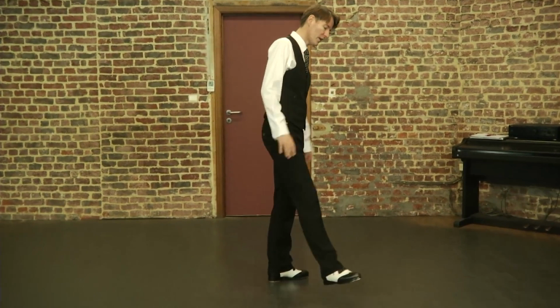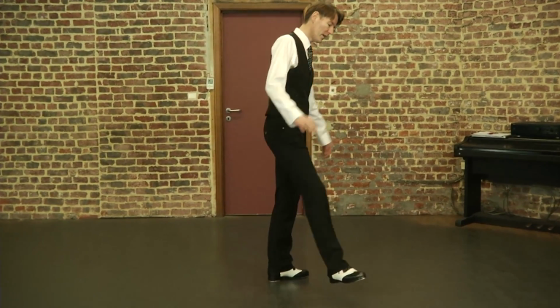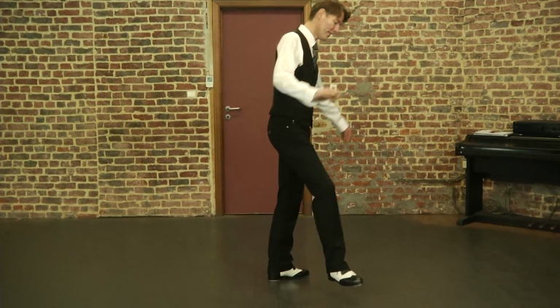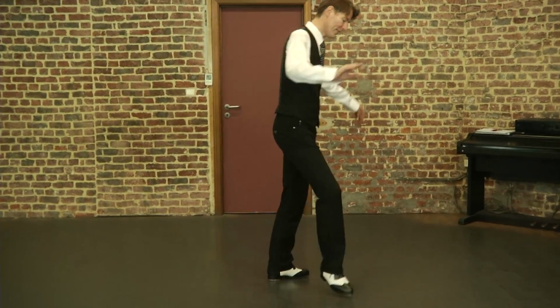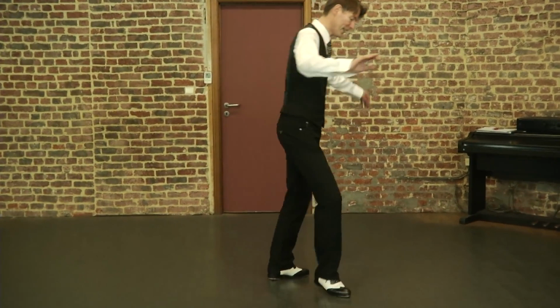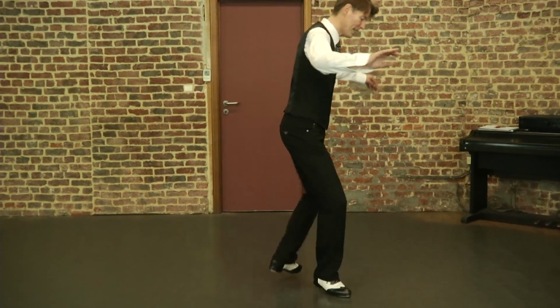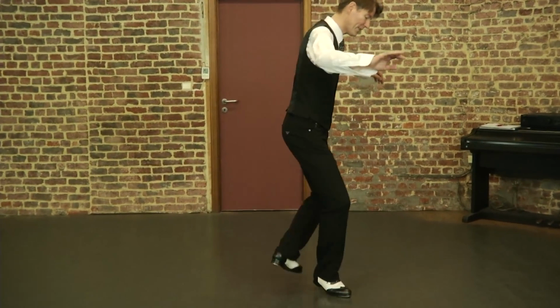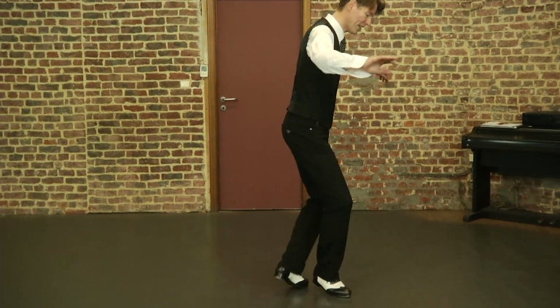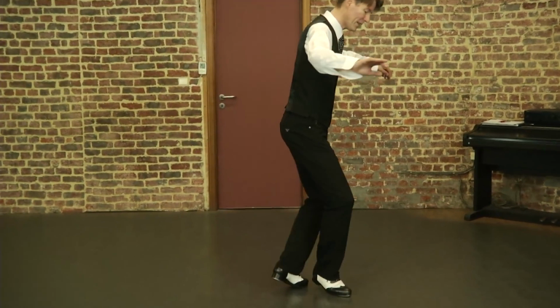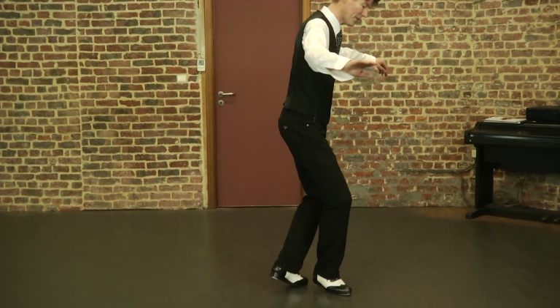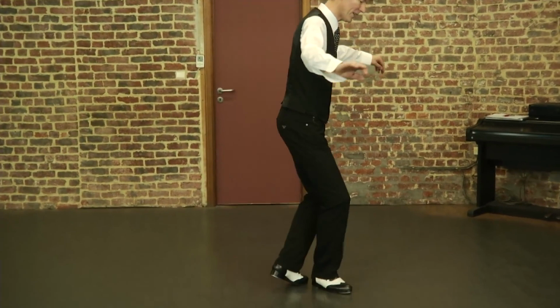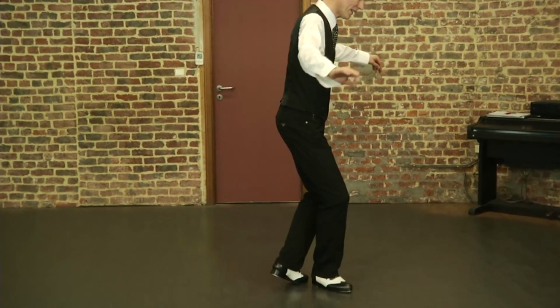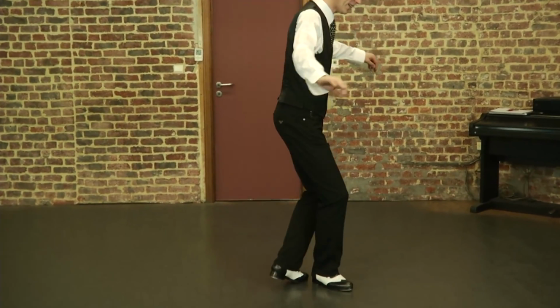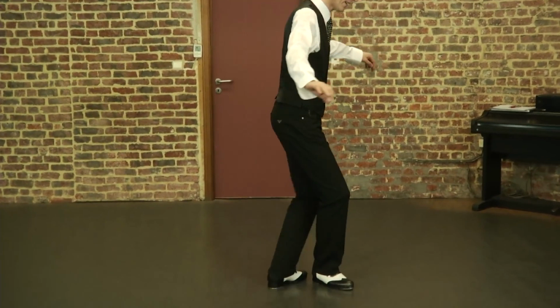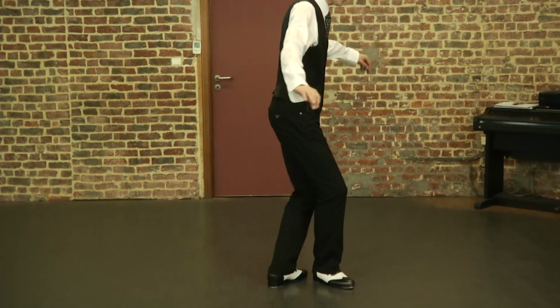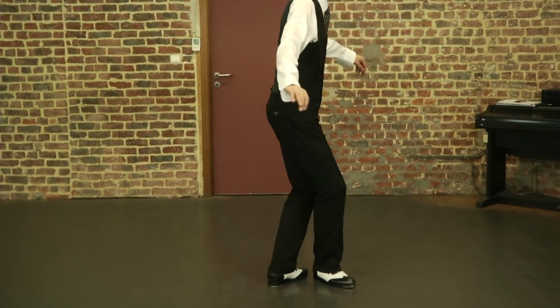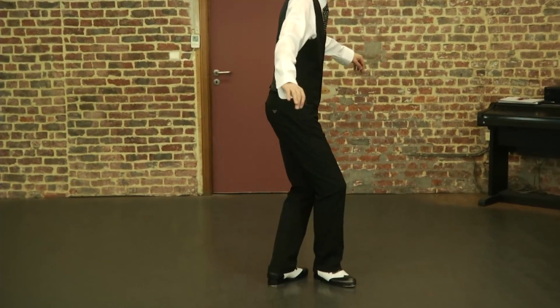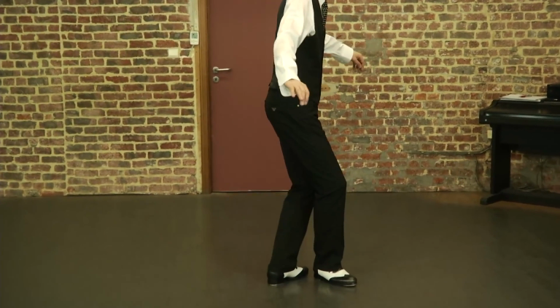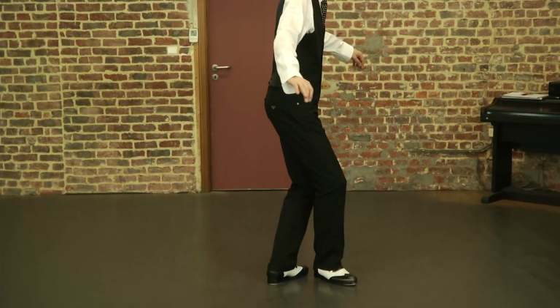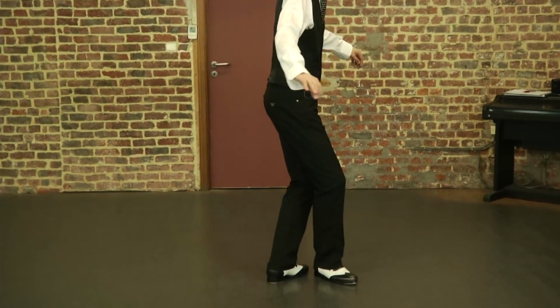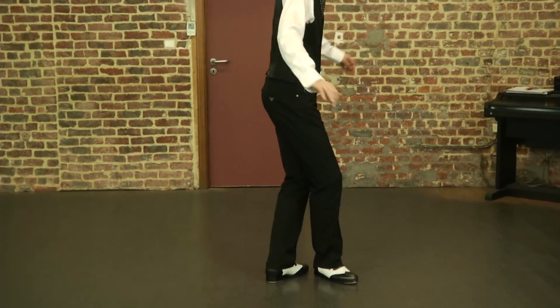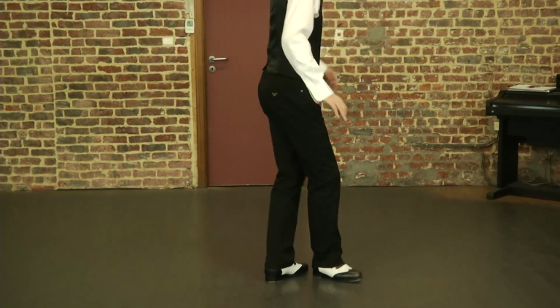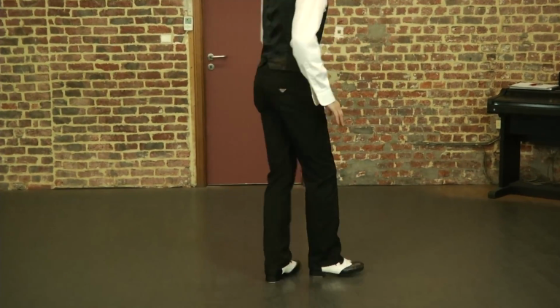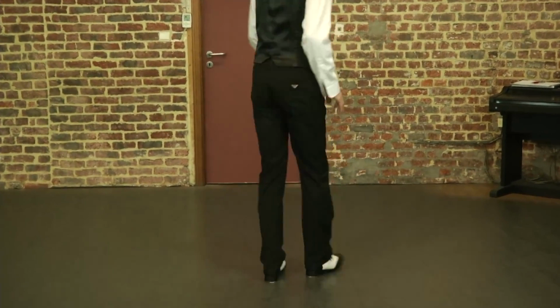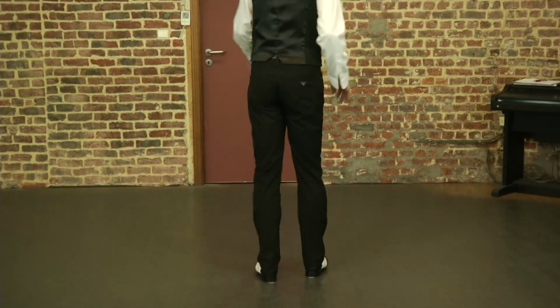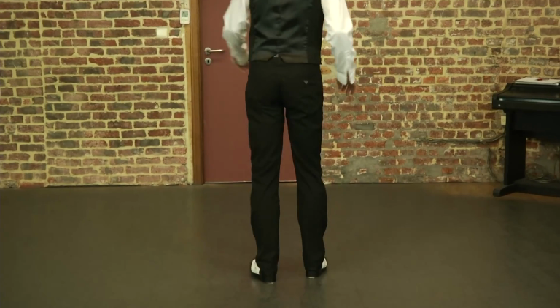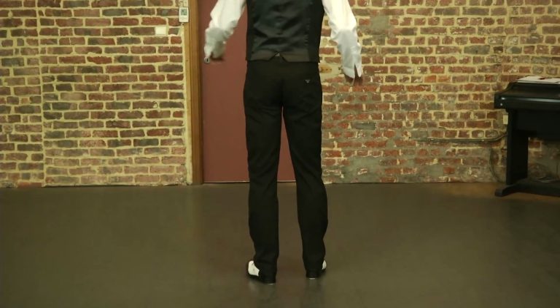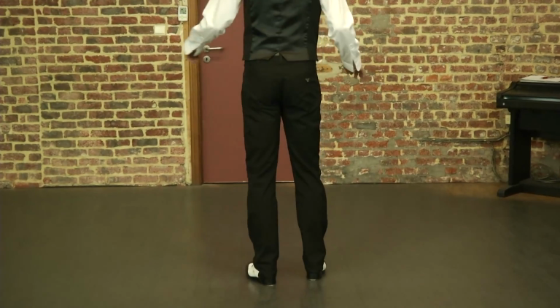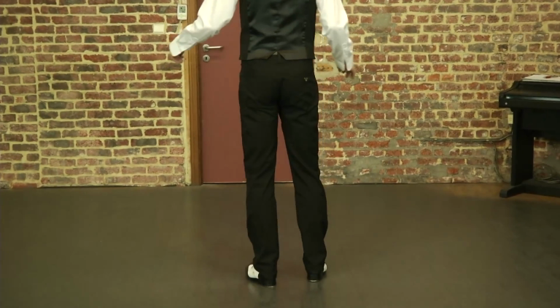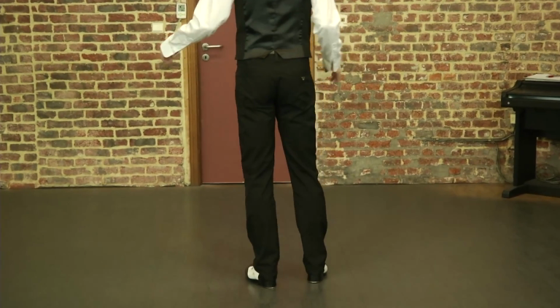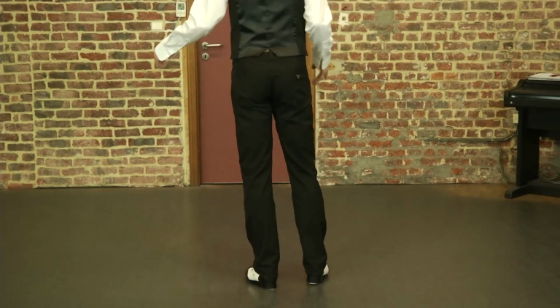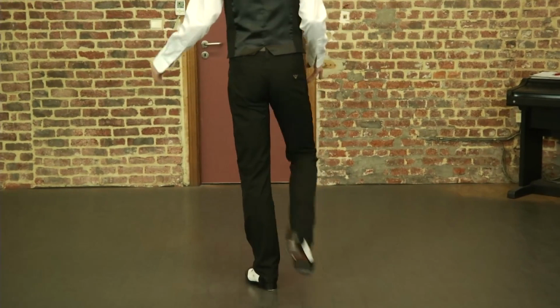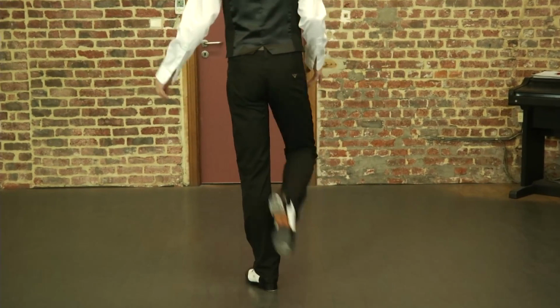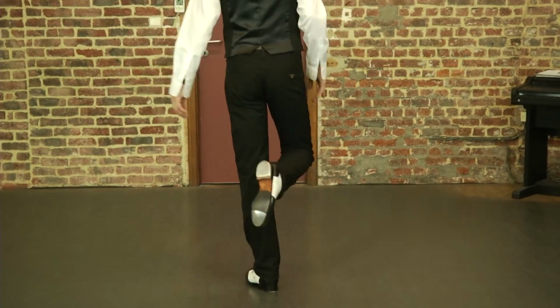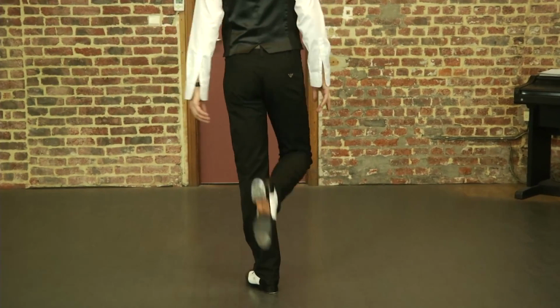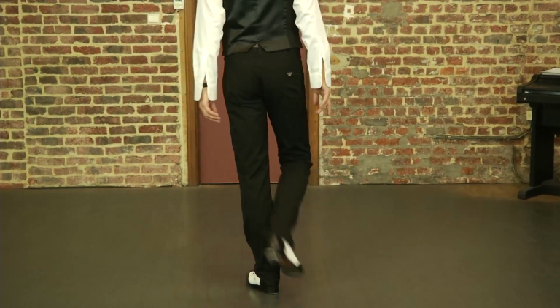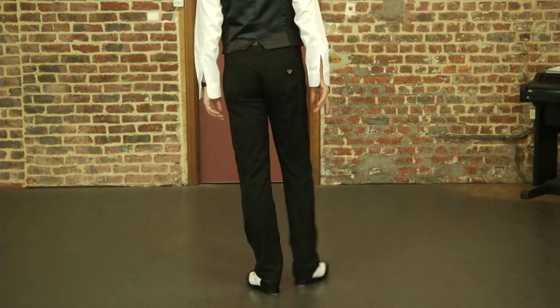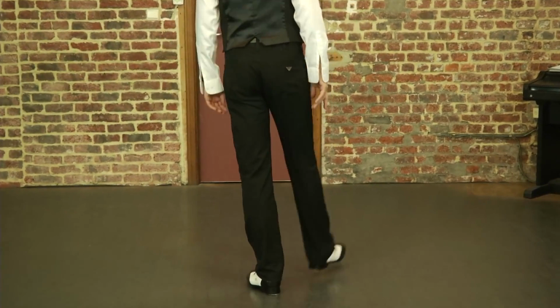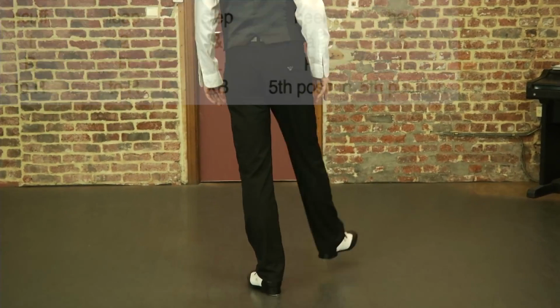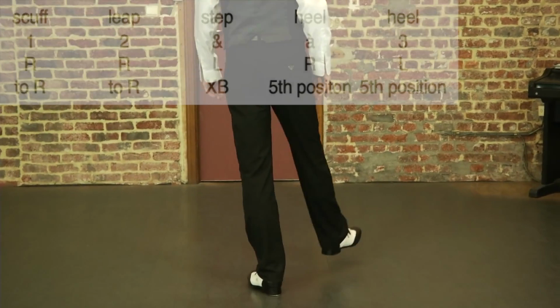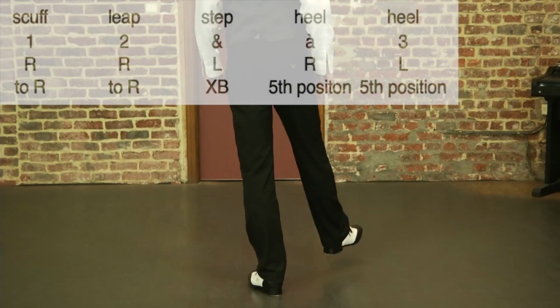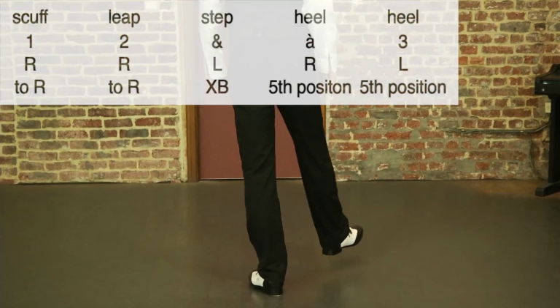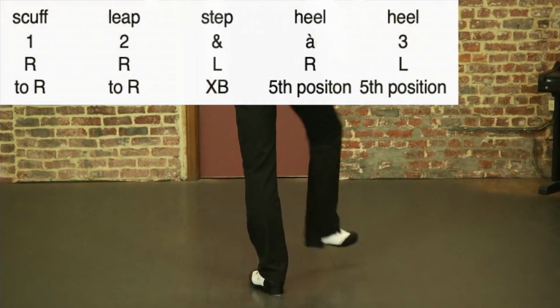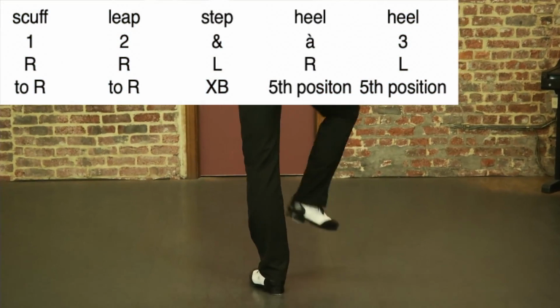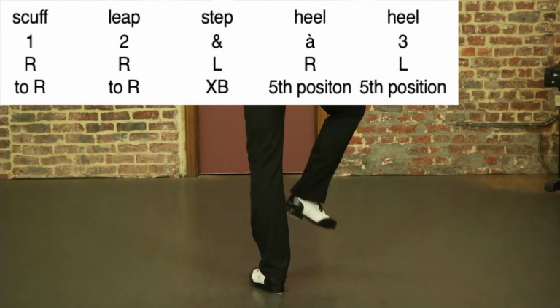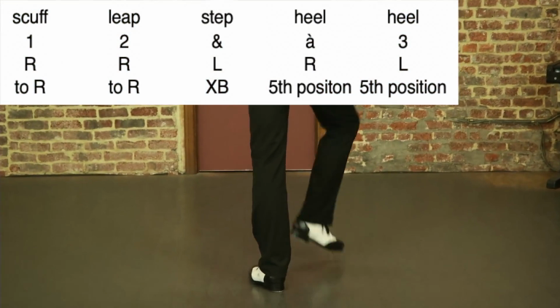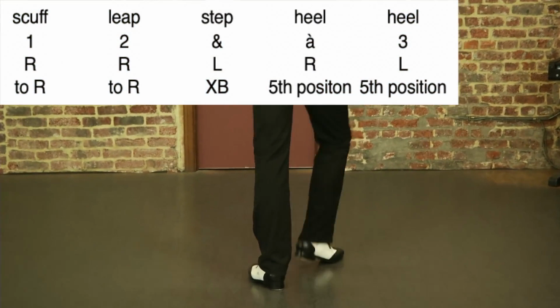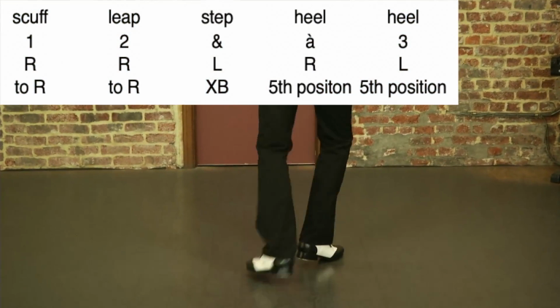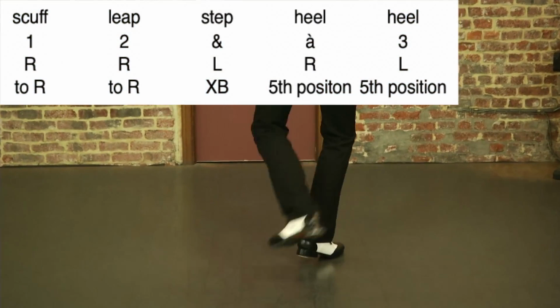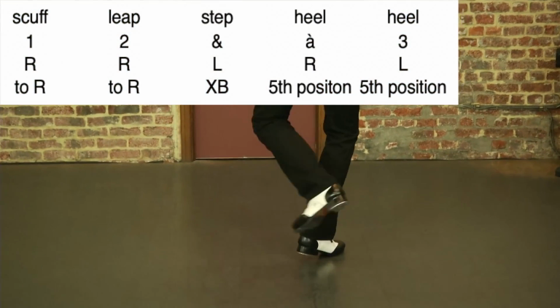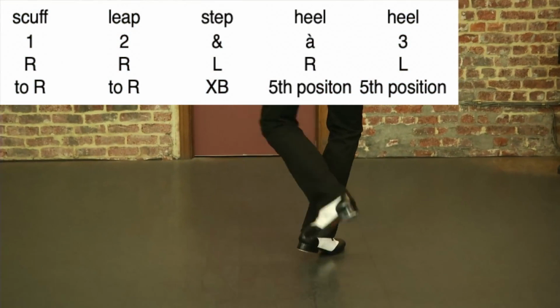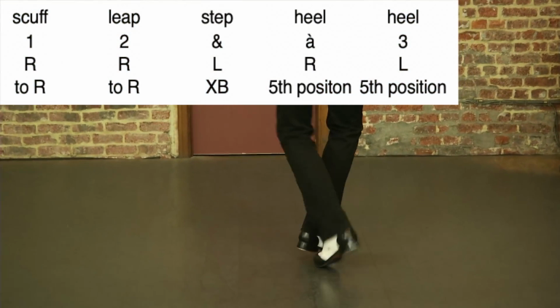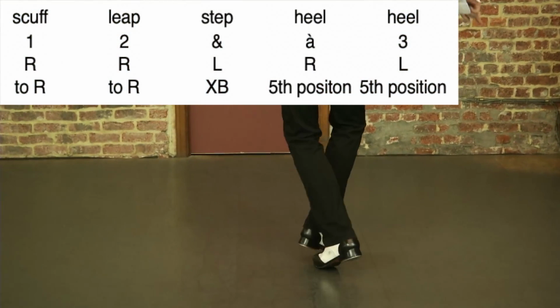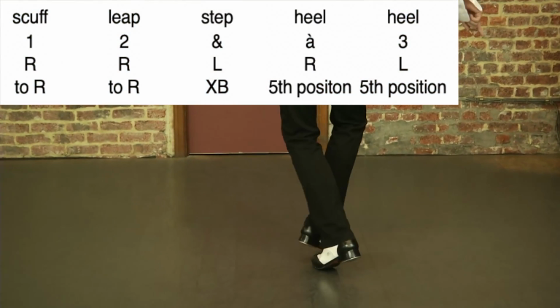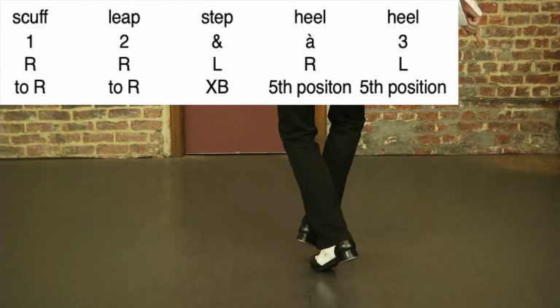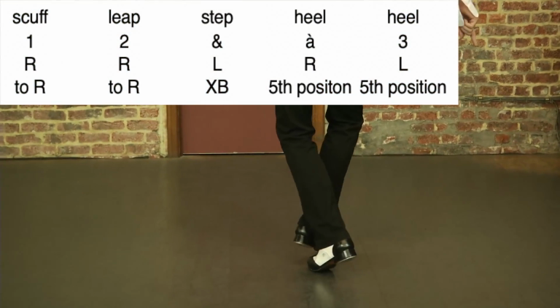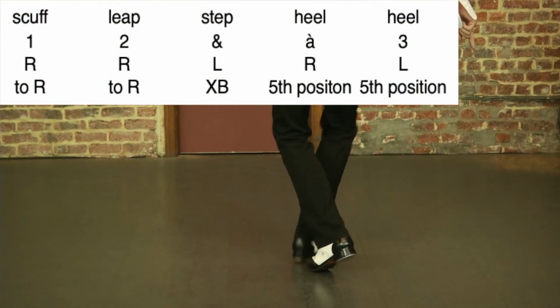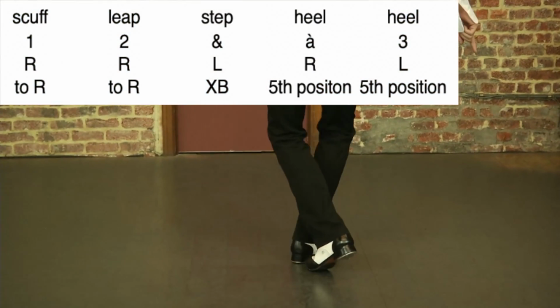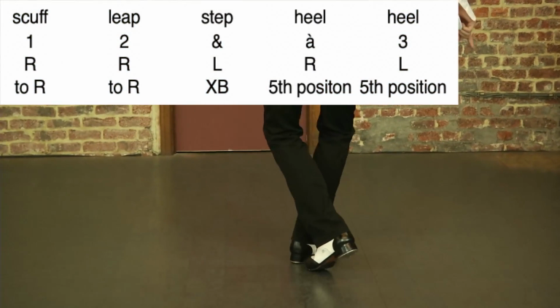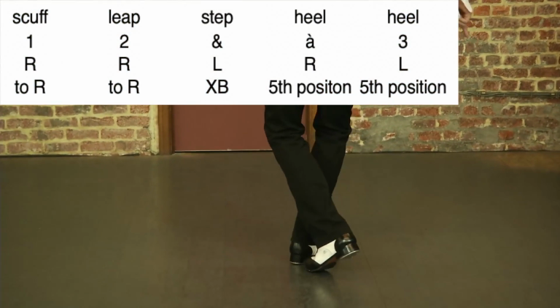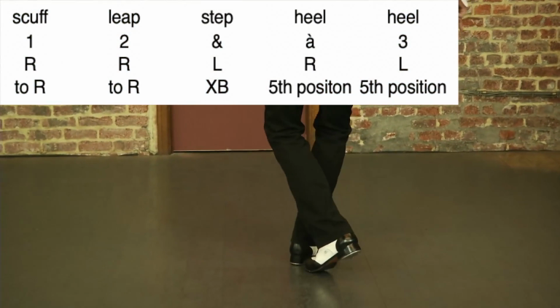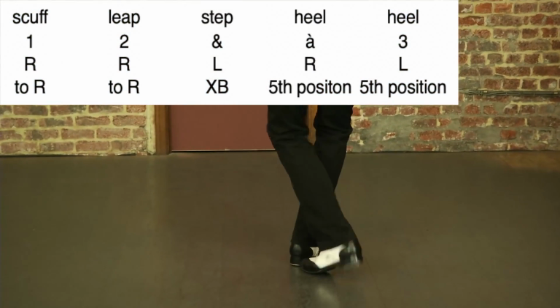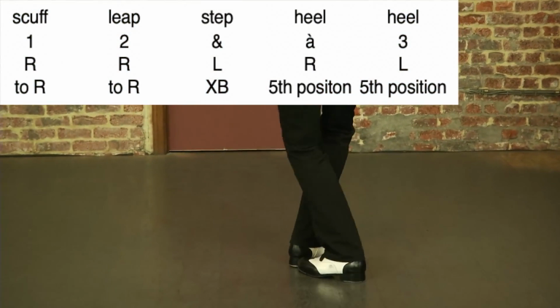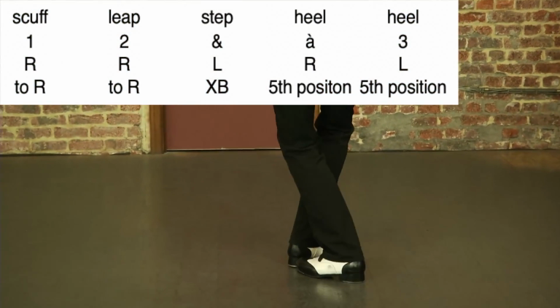Straight. Scuff — right, left, right, left.